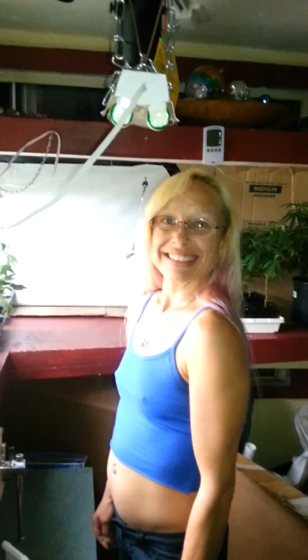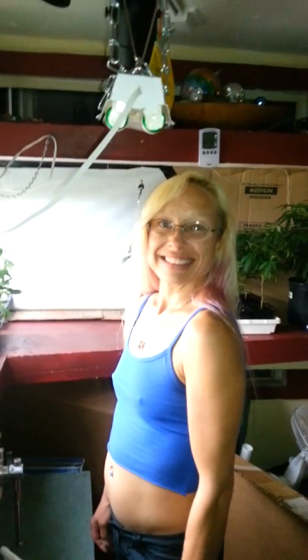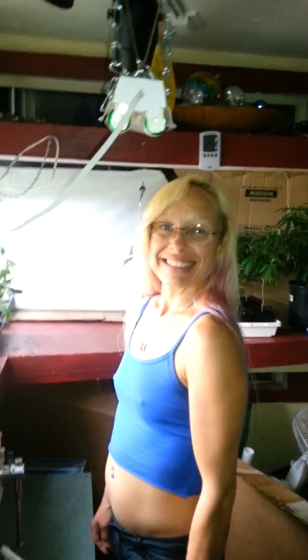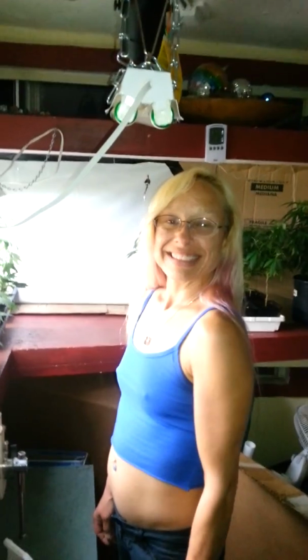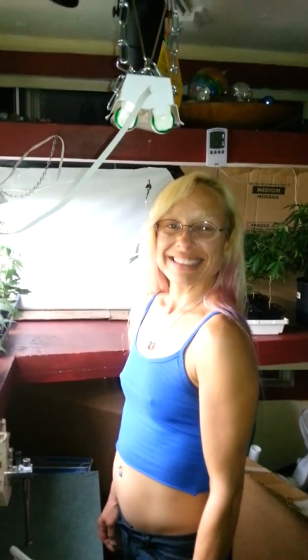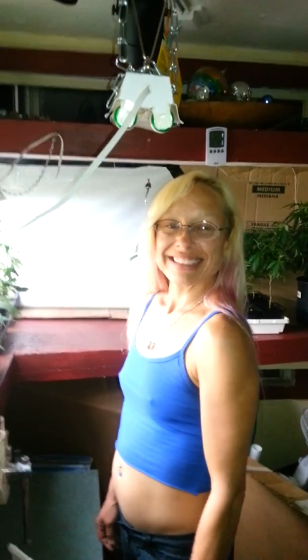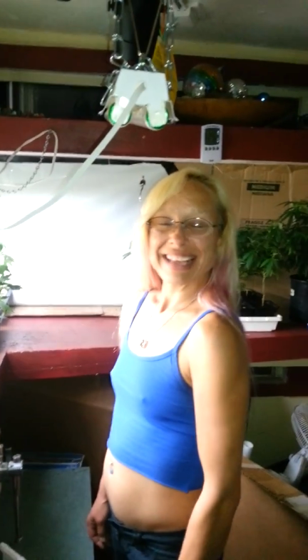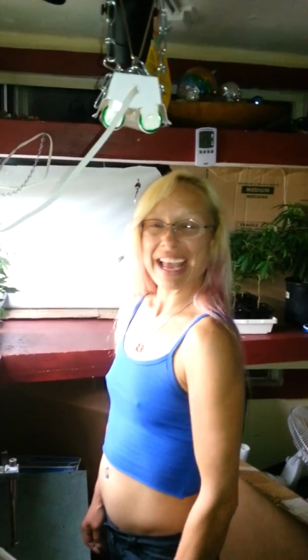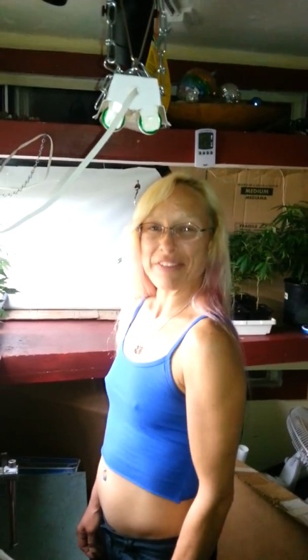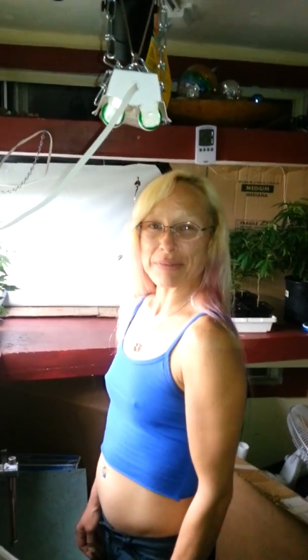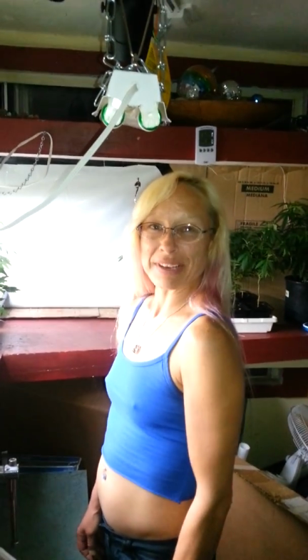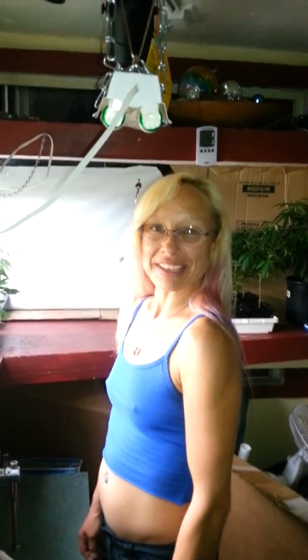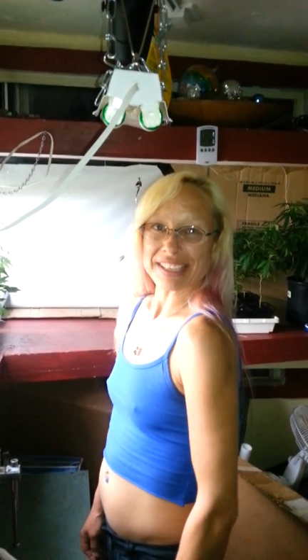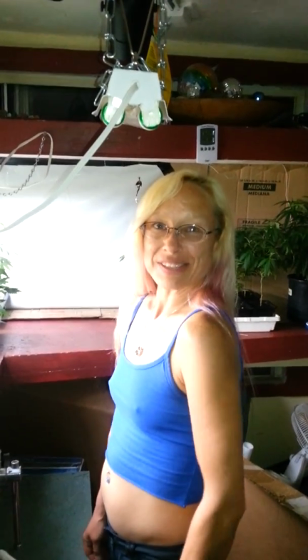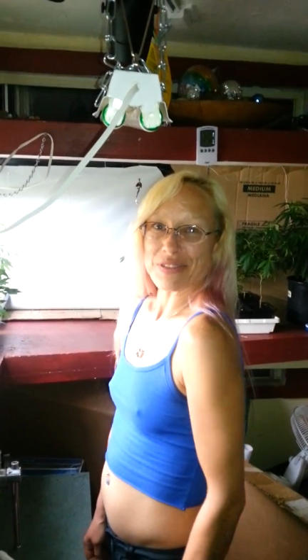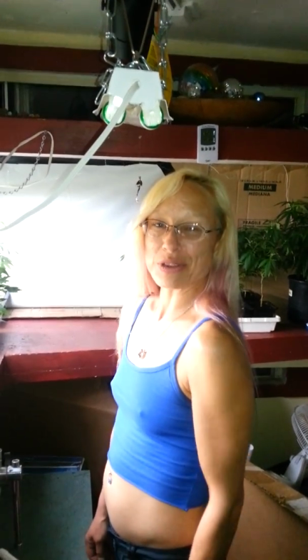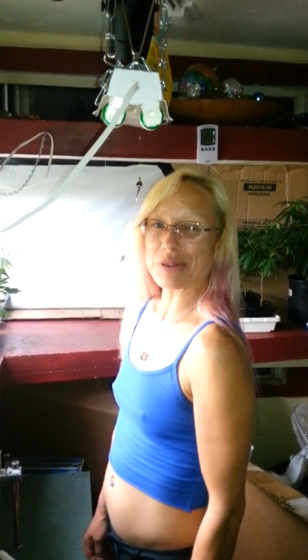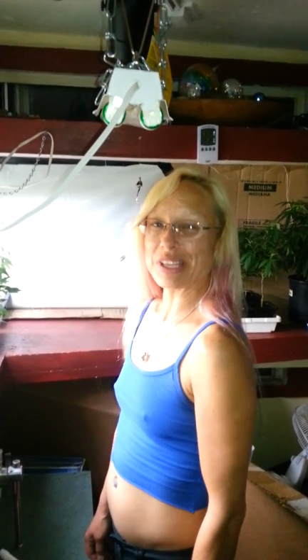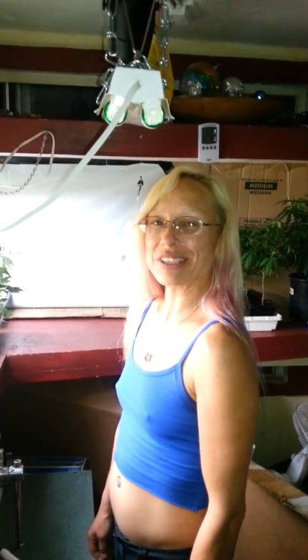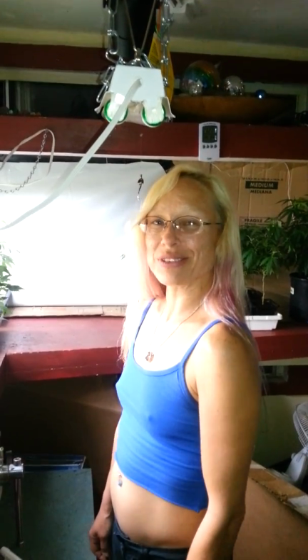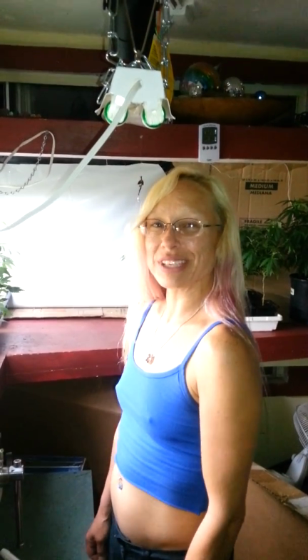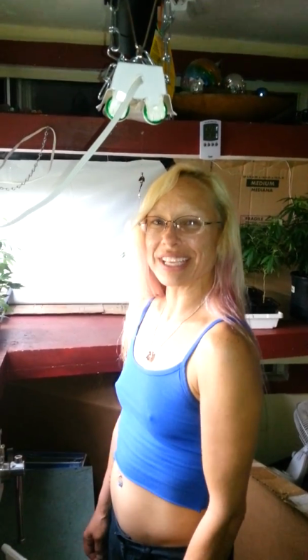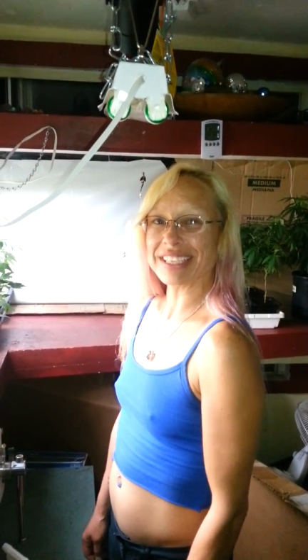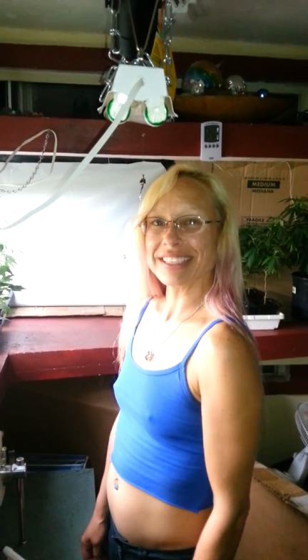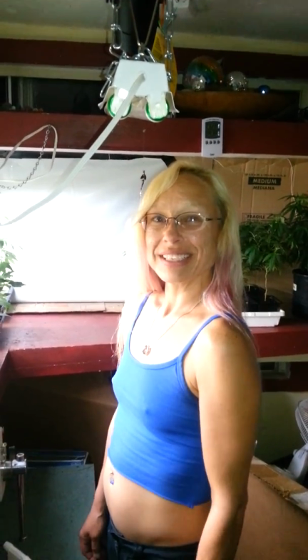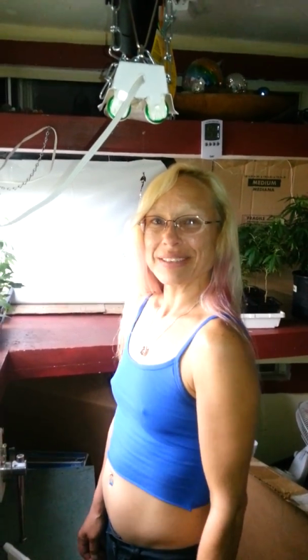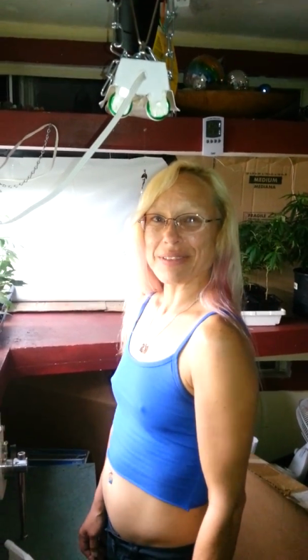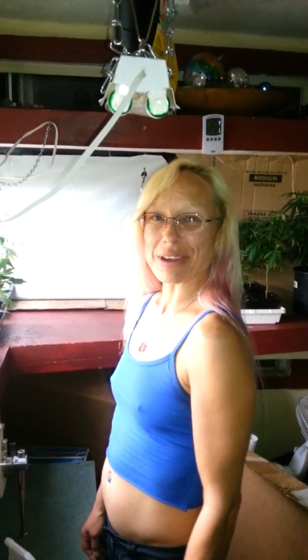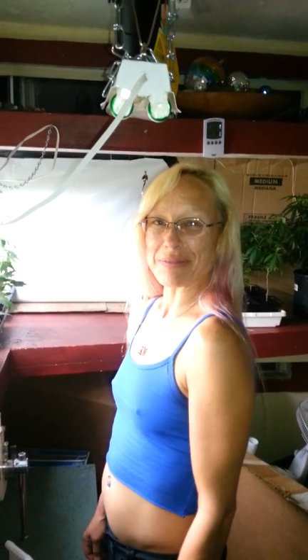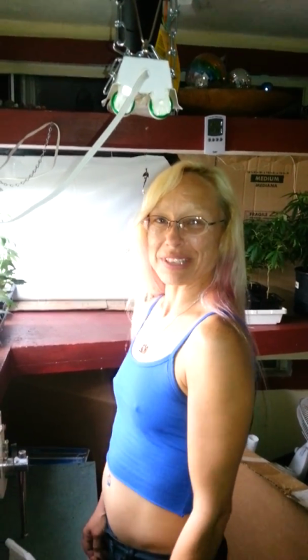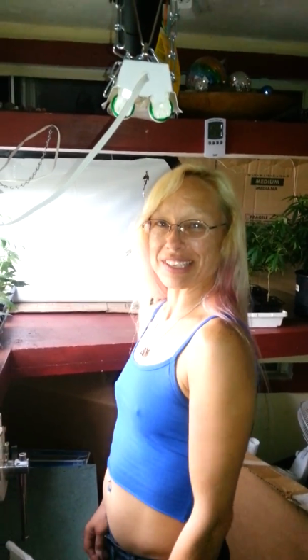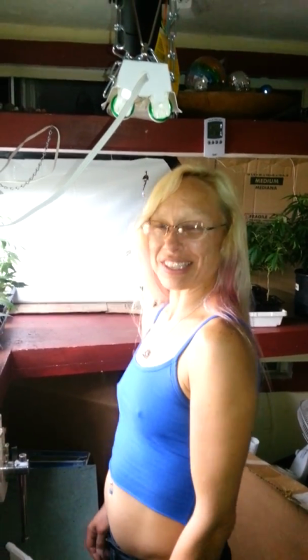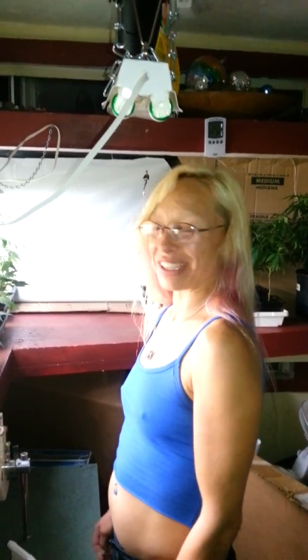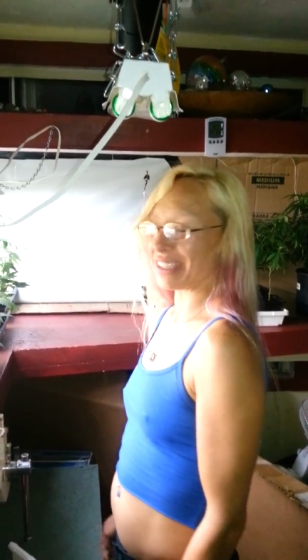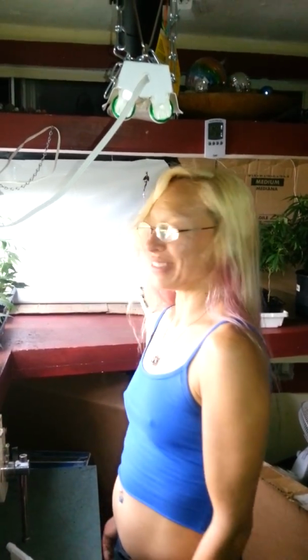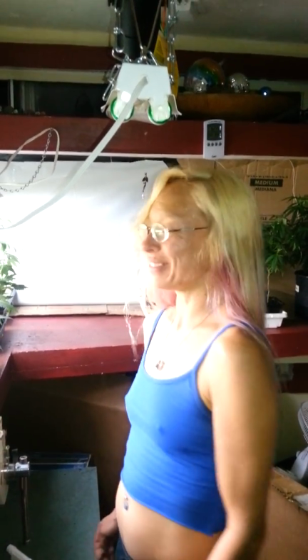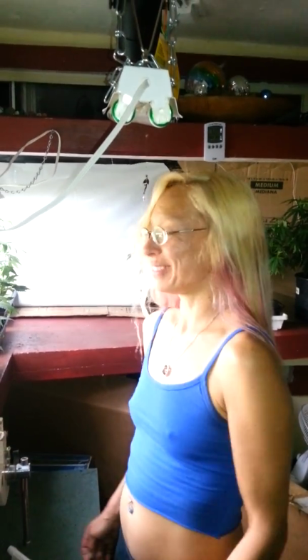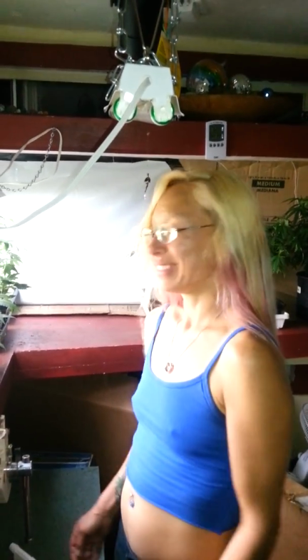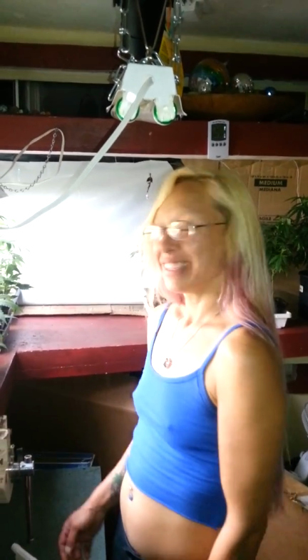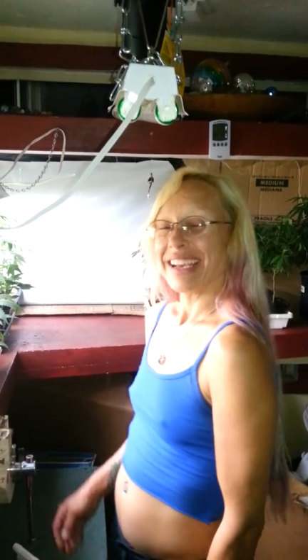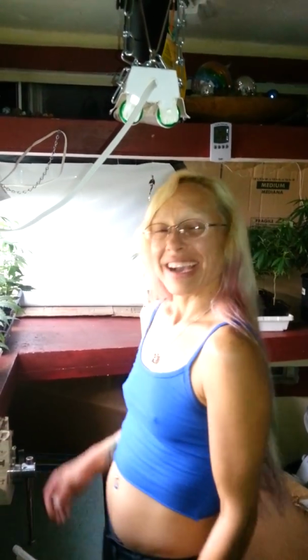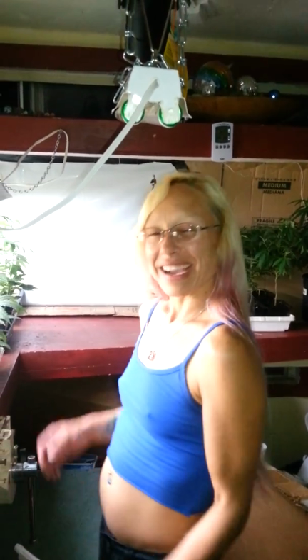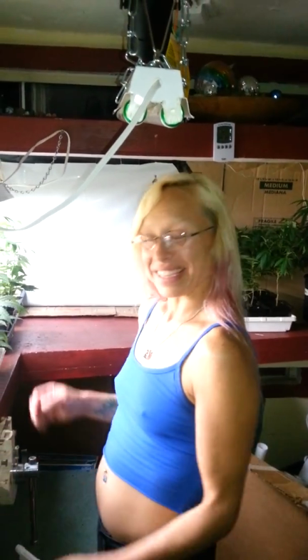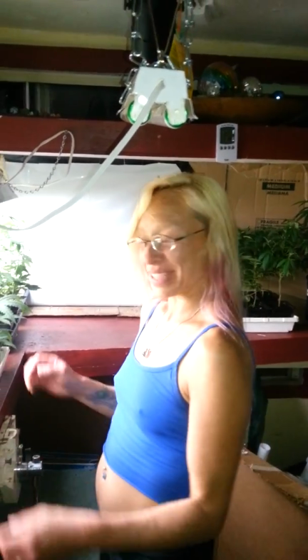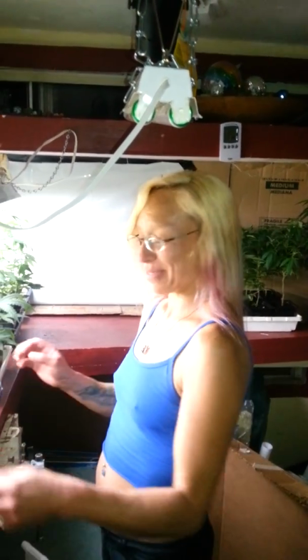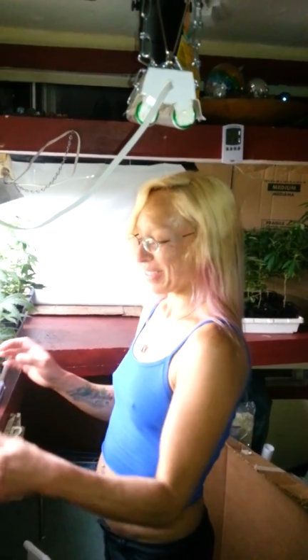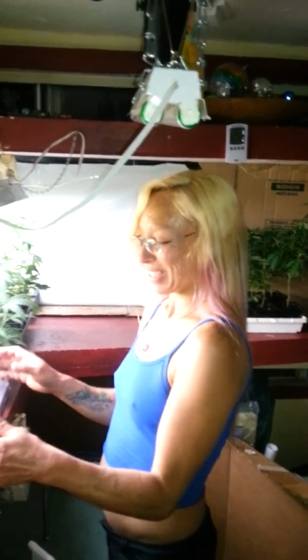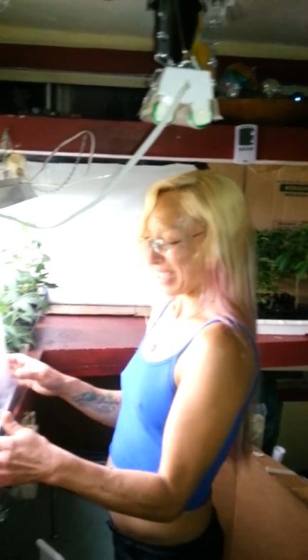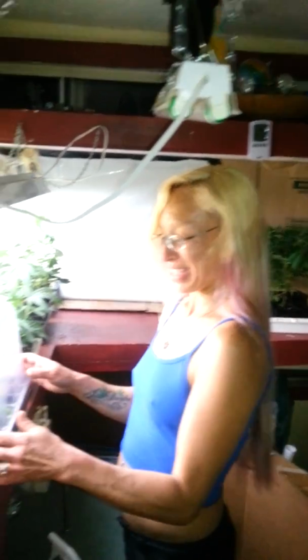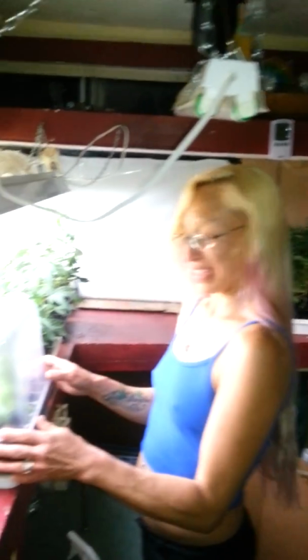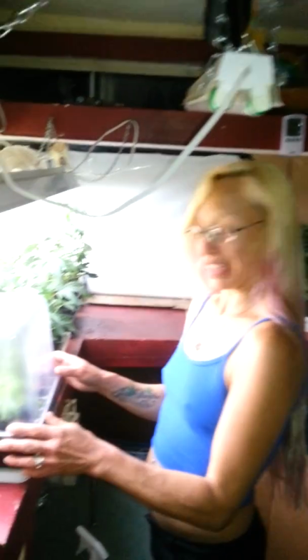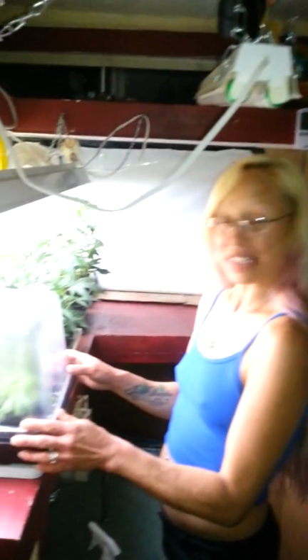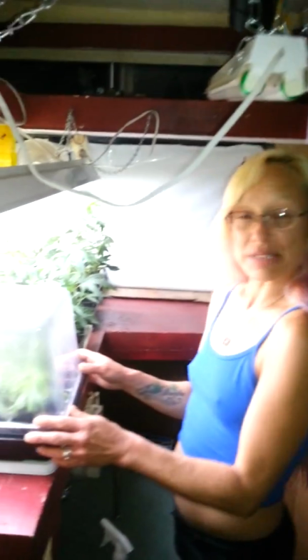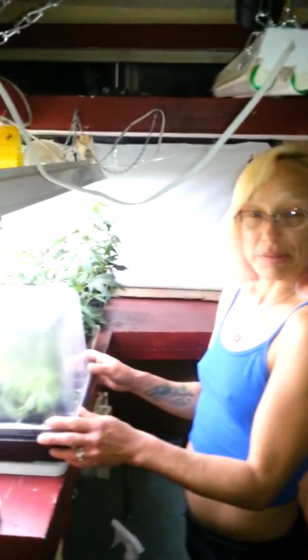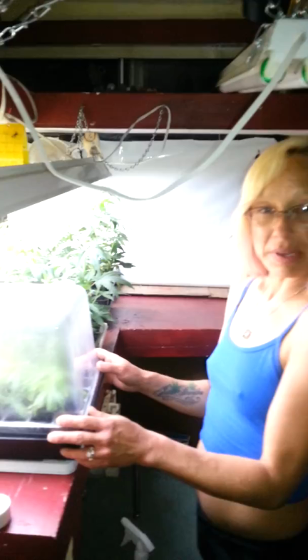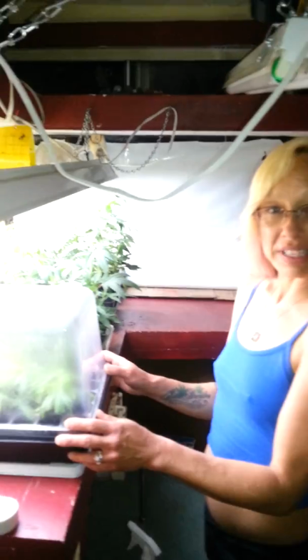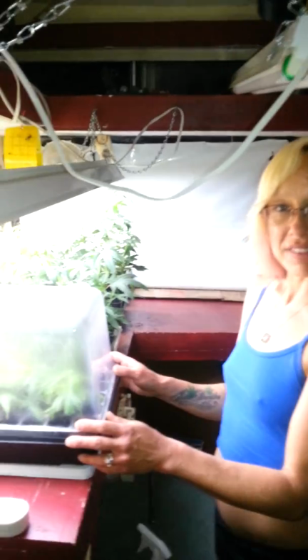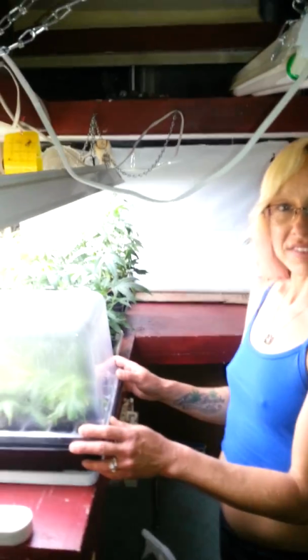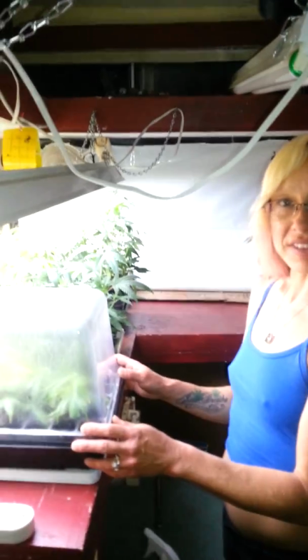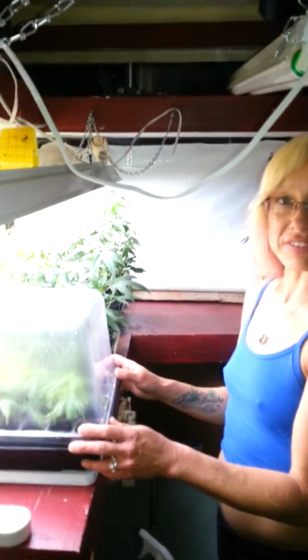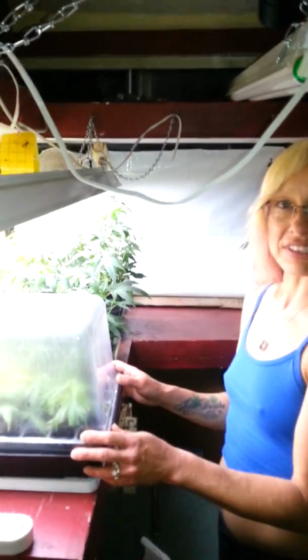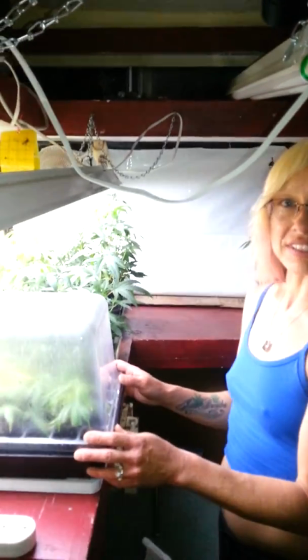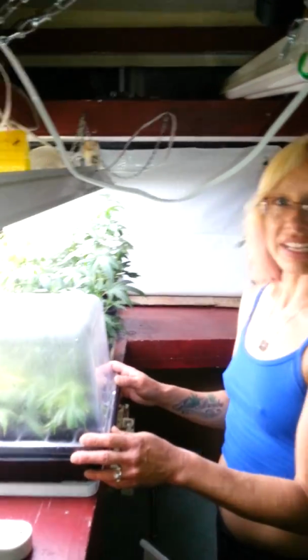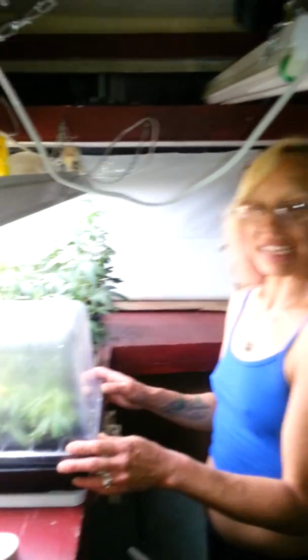Hey everybody, it's 420 Shorty. Welcome to the show. I just wanted to show you some of my clones I've done today.